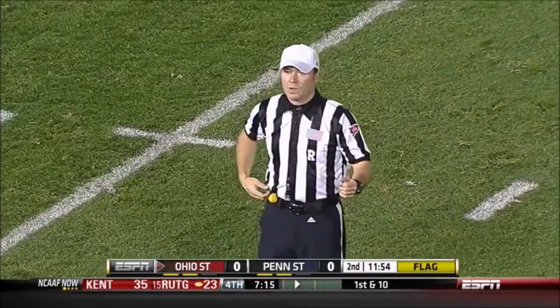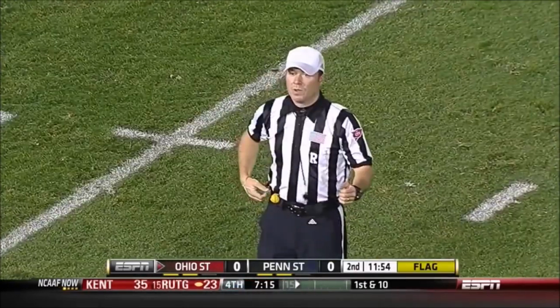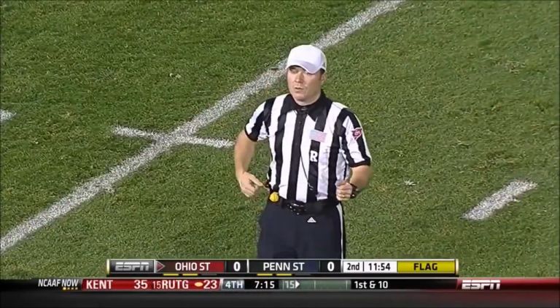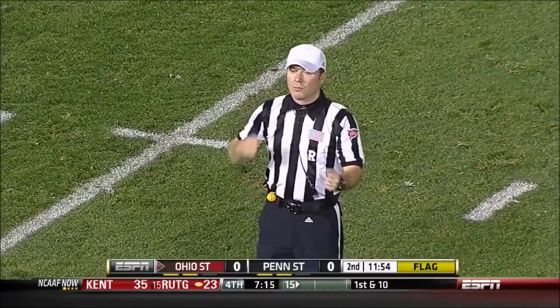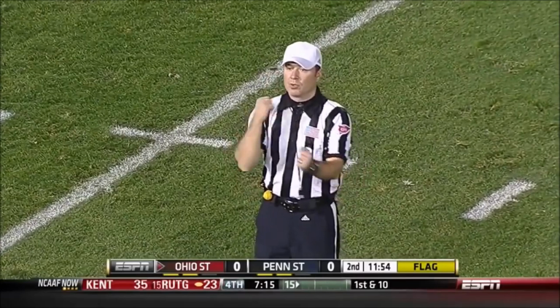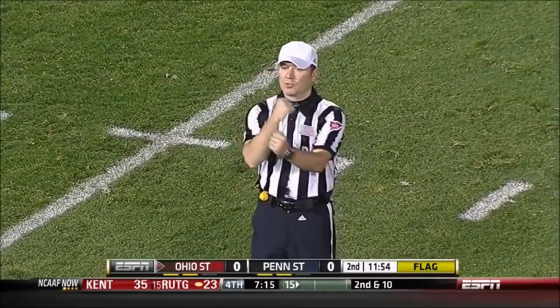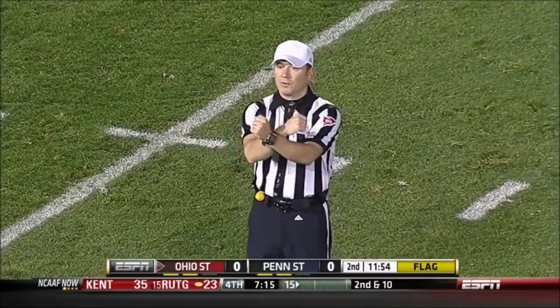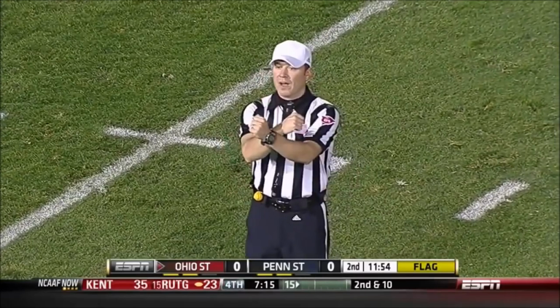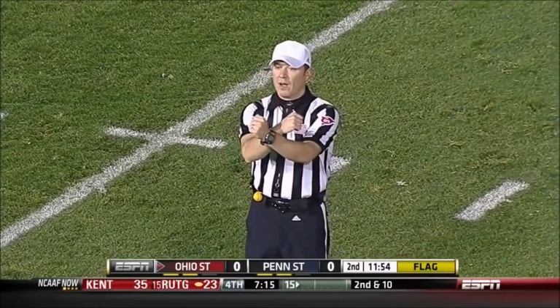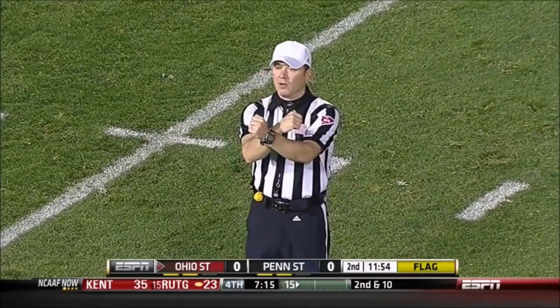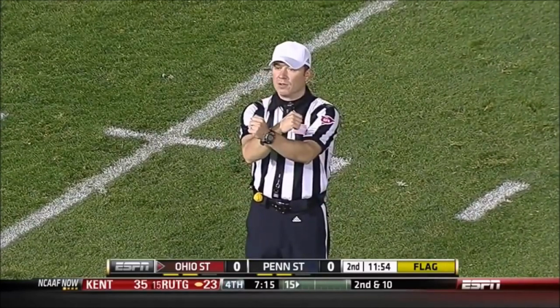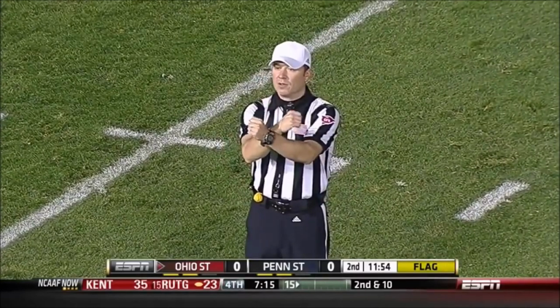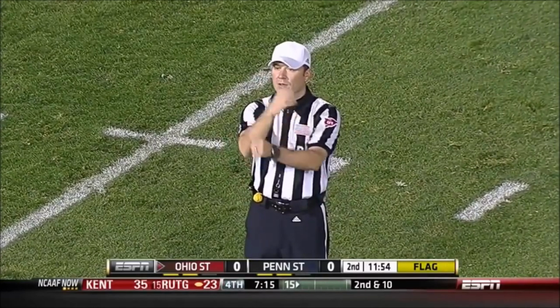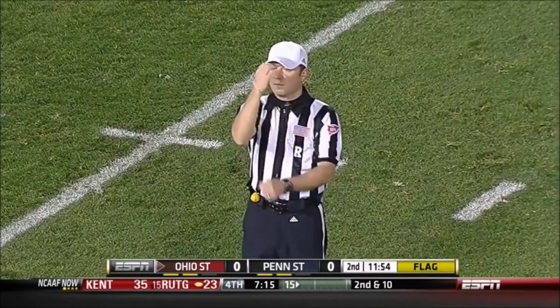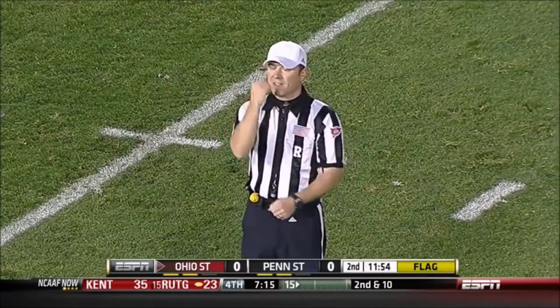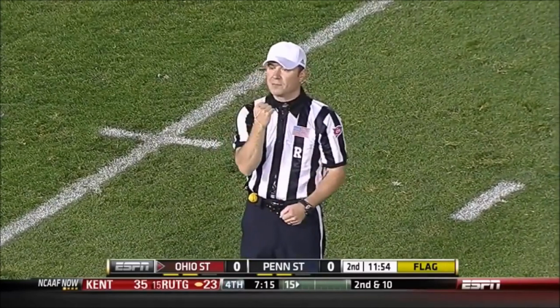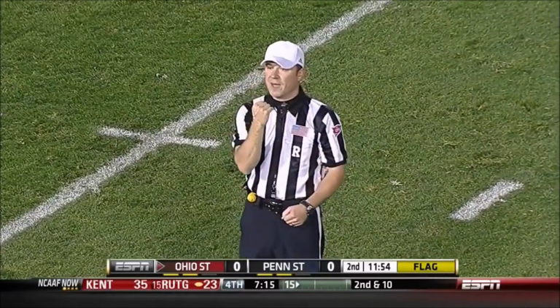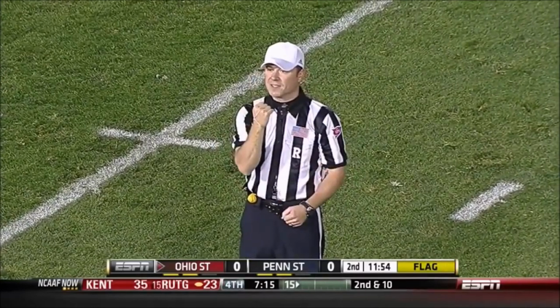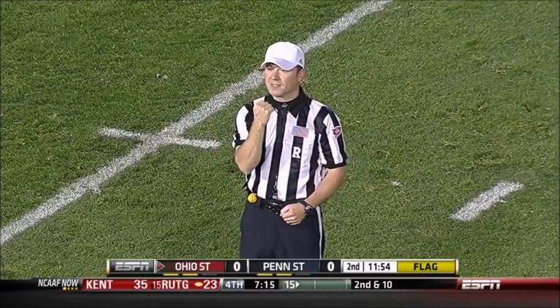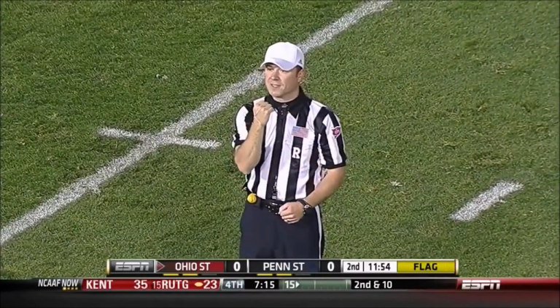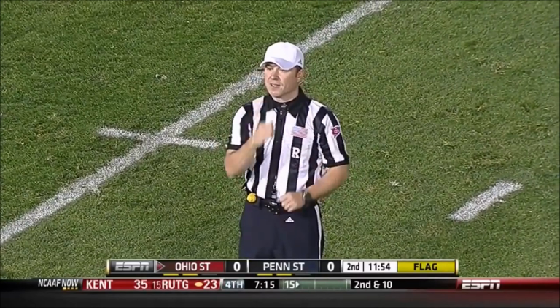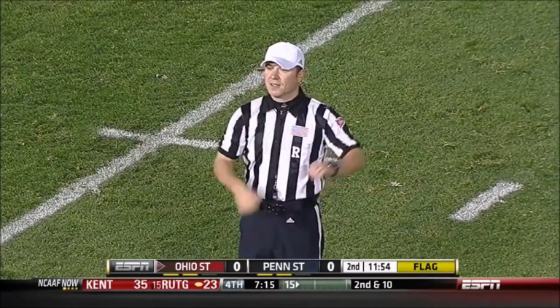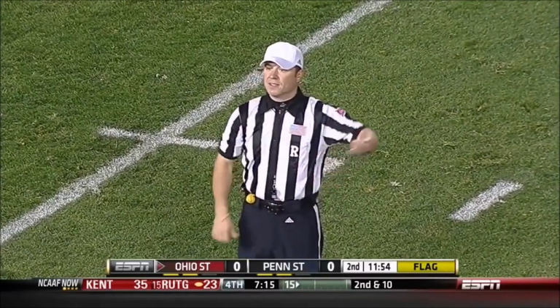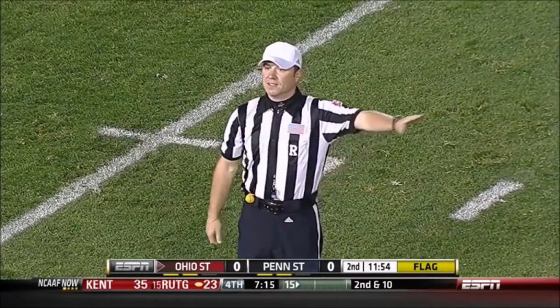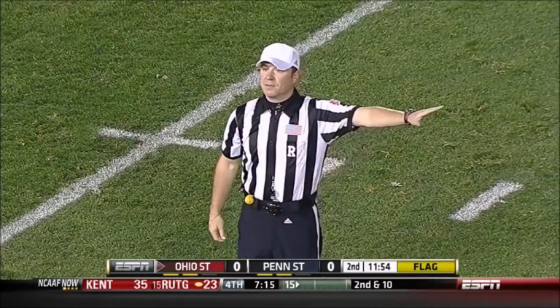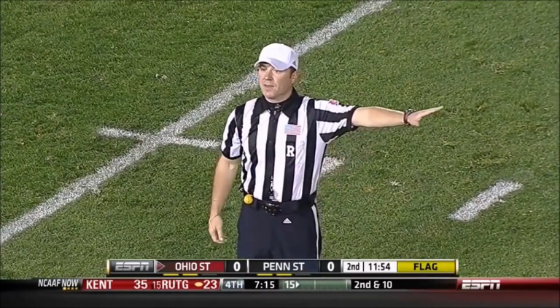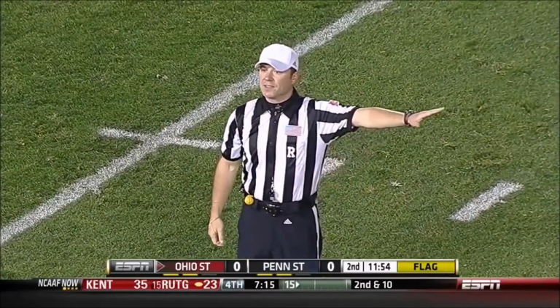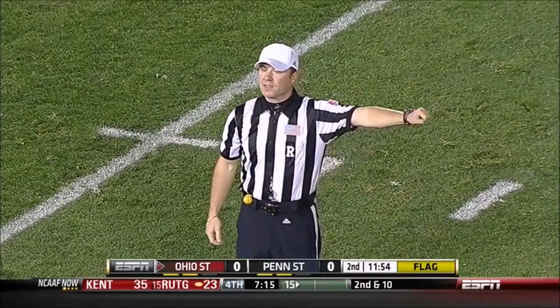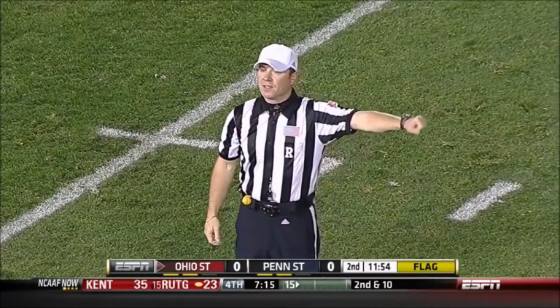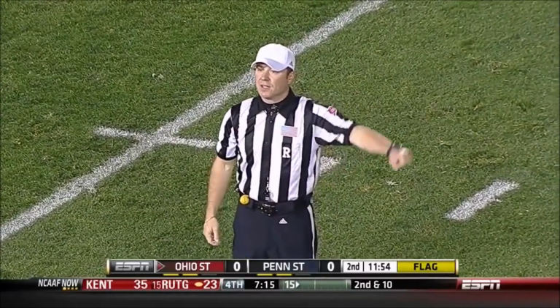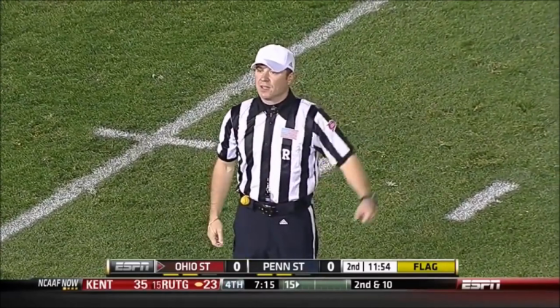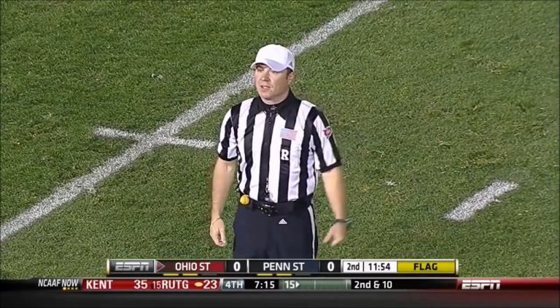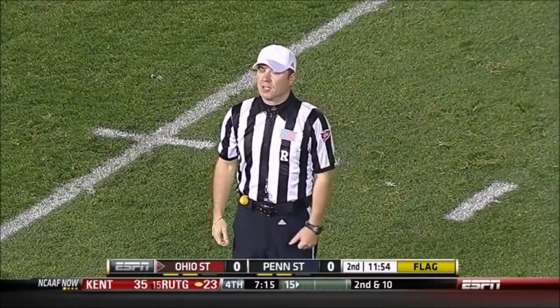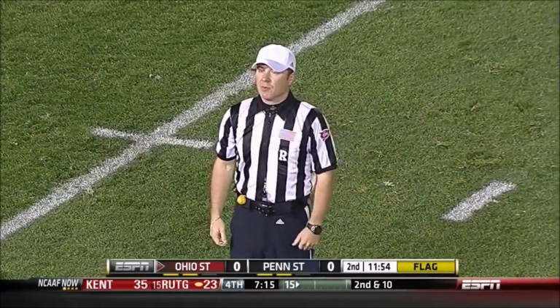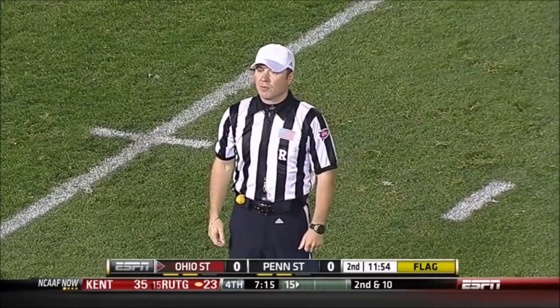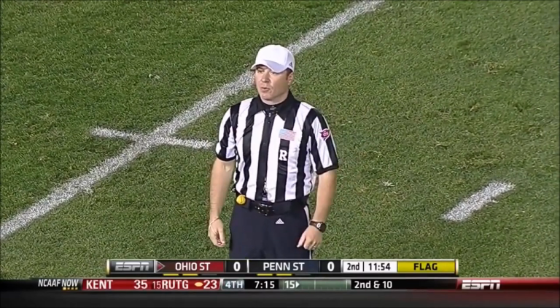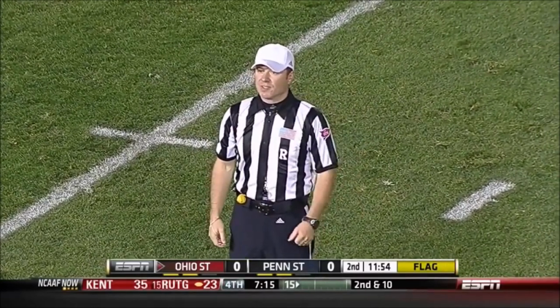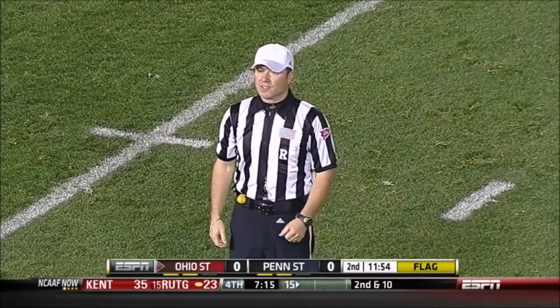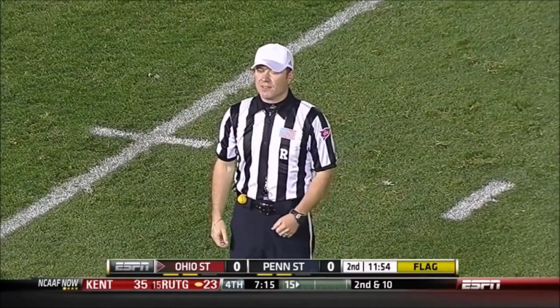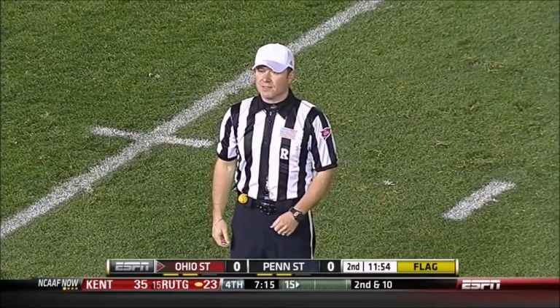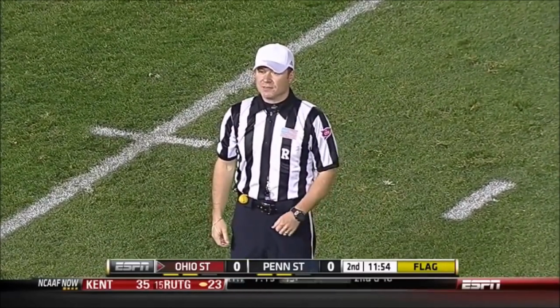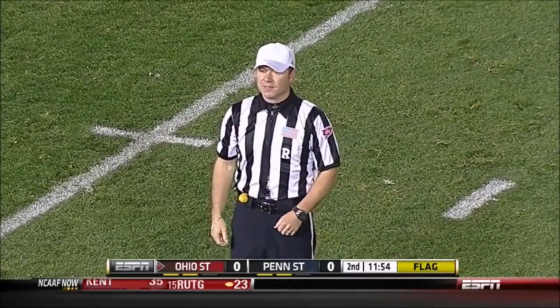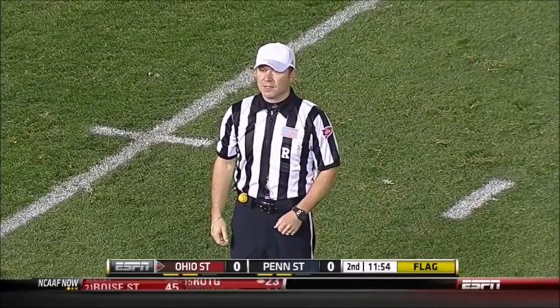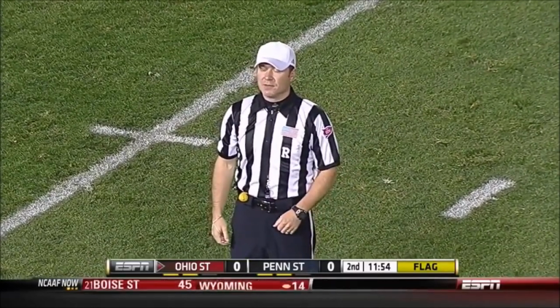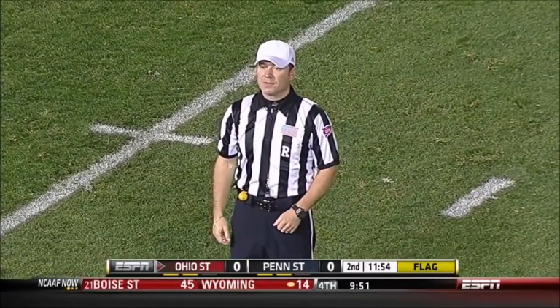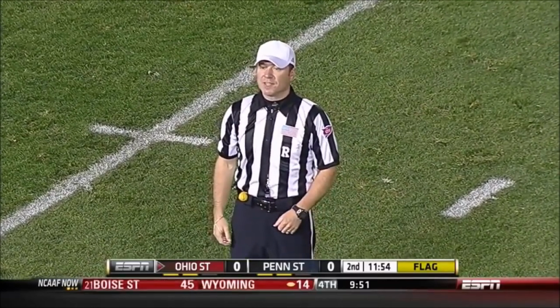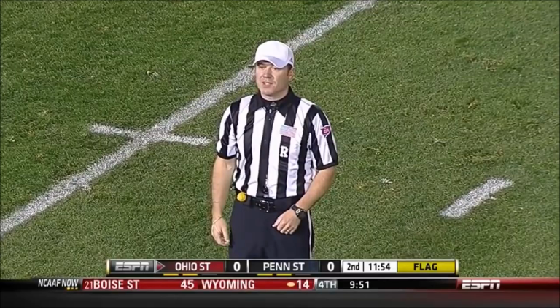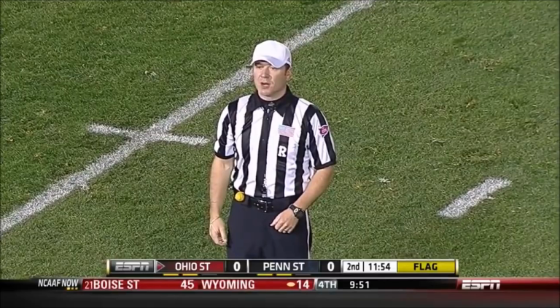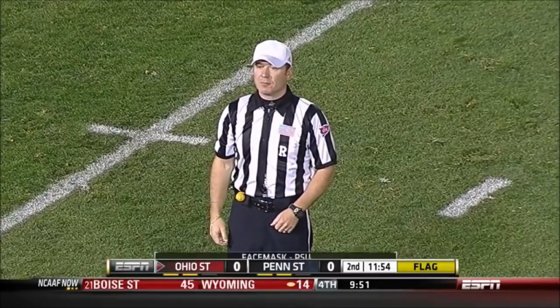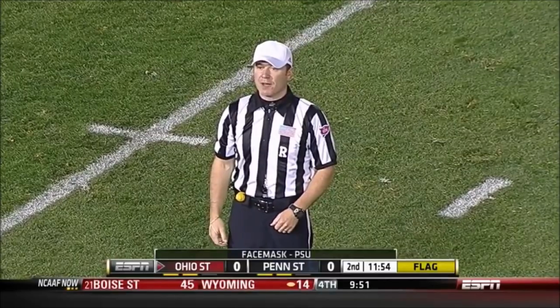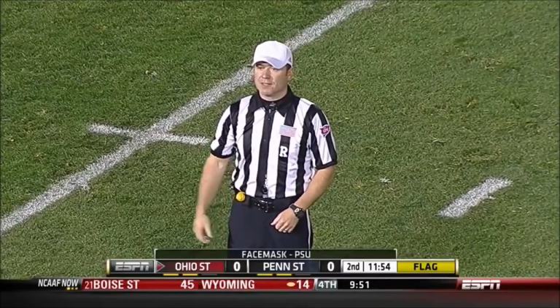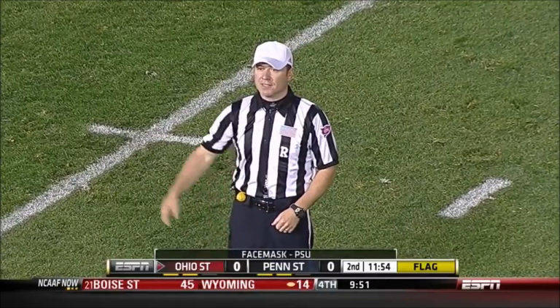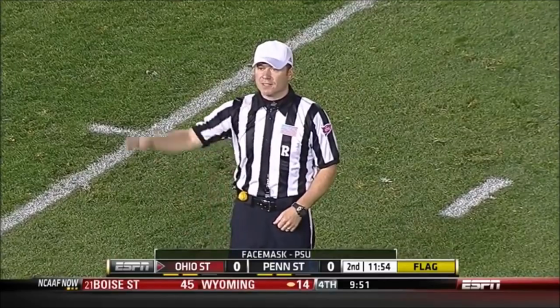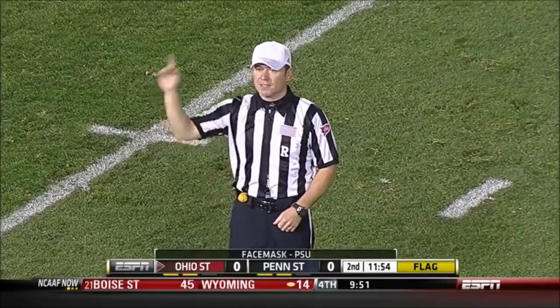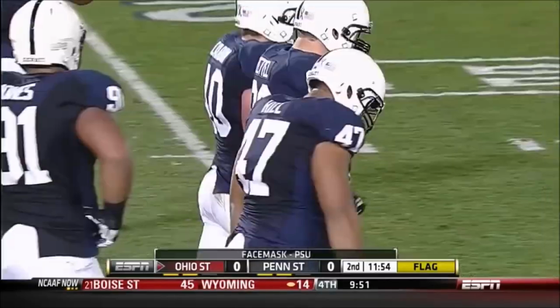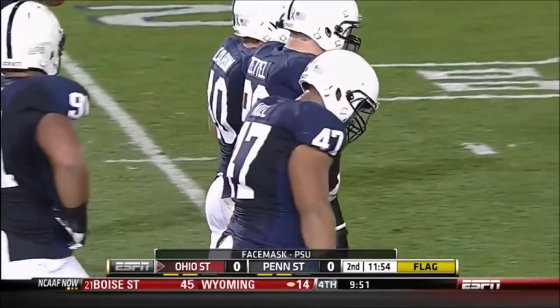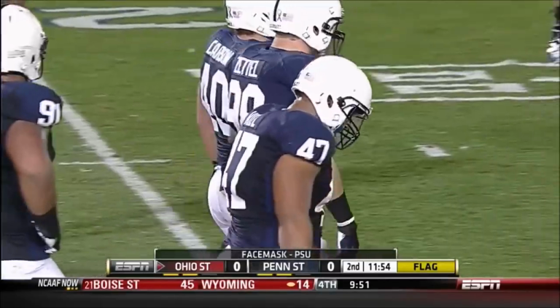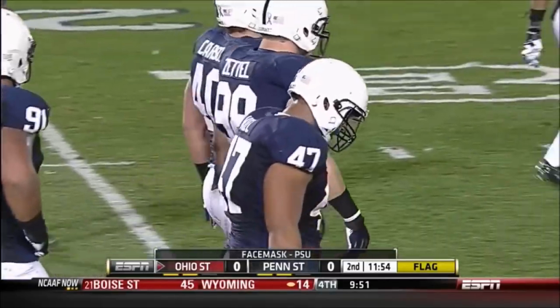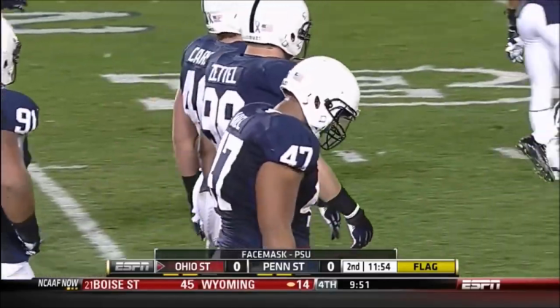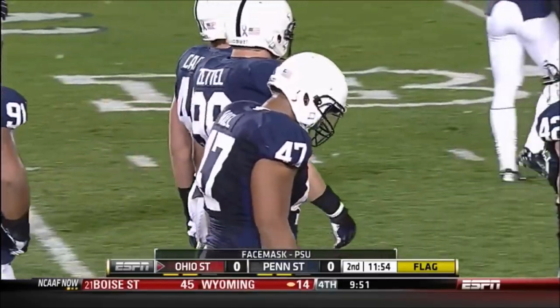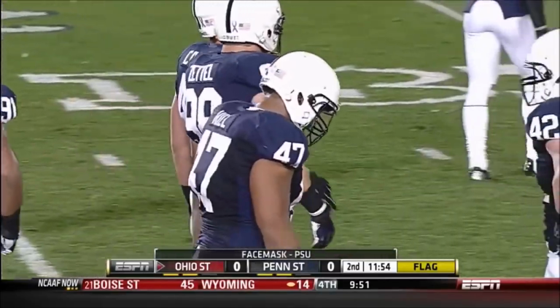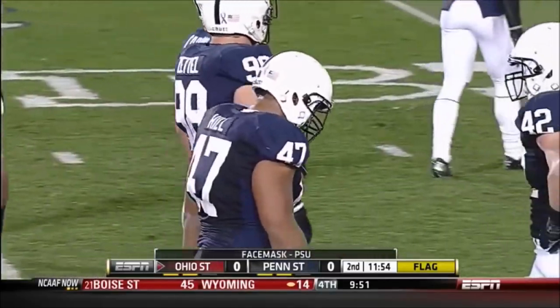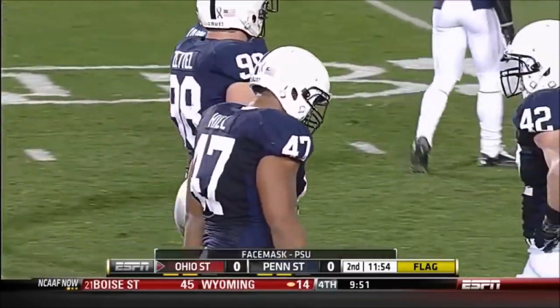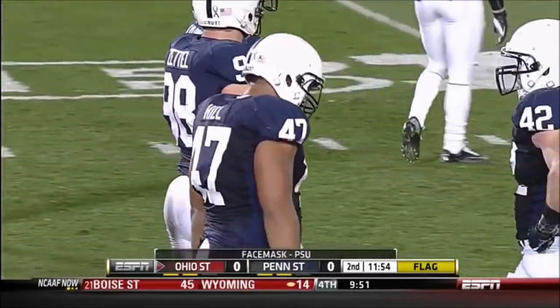Personal foul, face mask, defense number 47, 15-yard penalty, automatic first down.